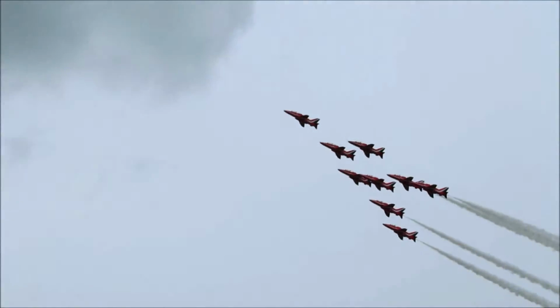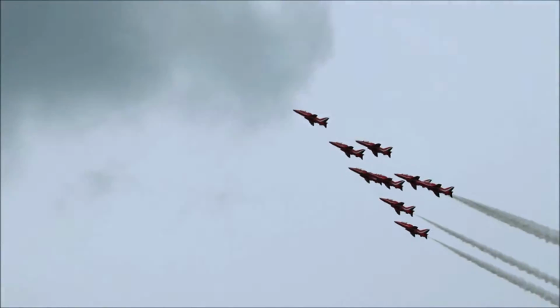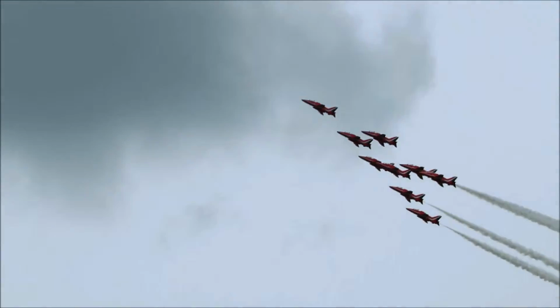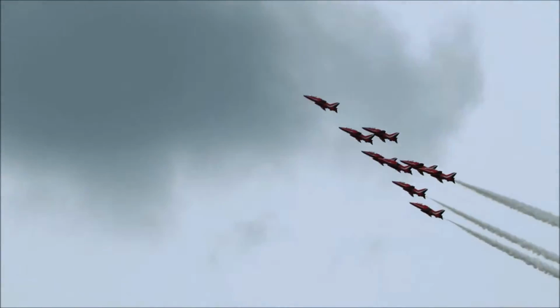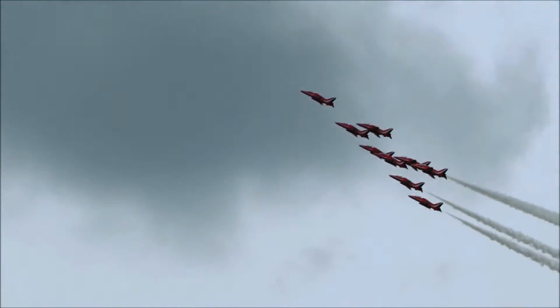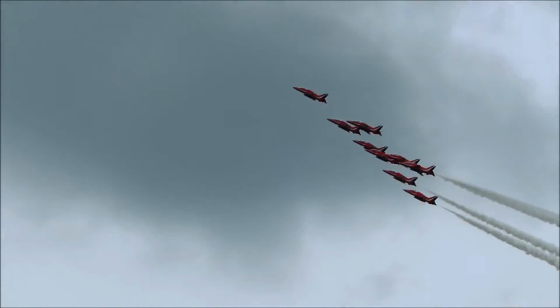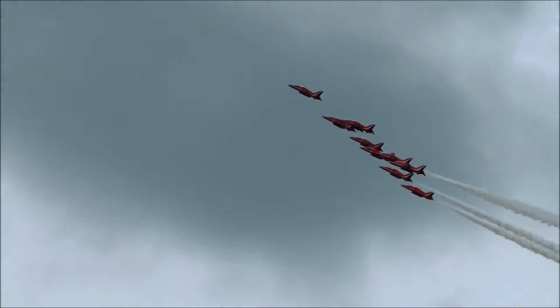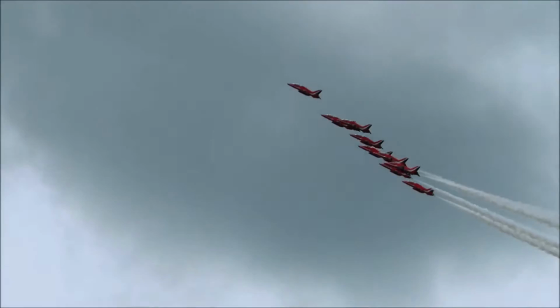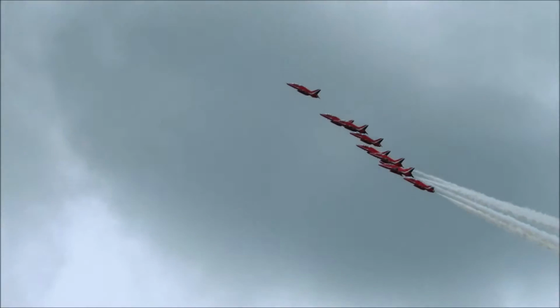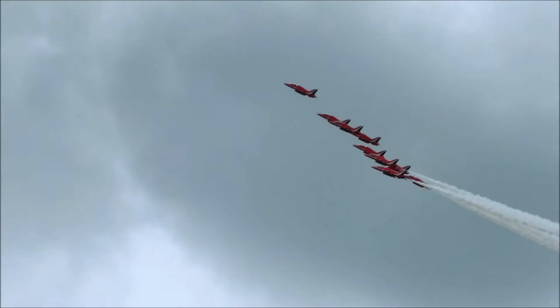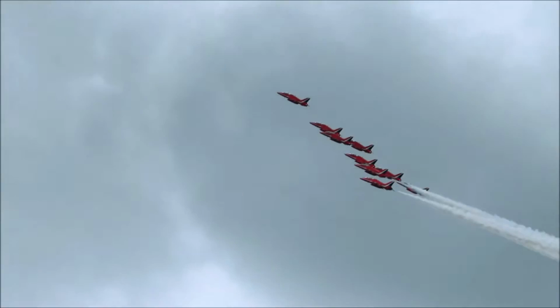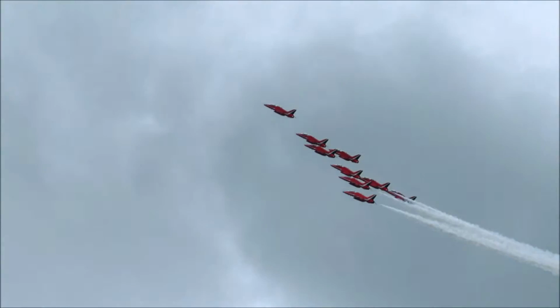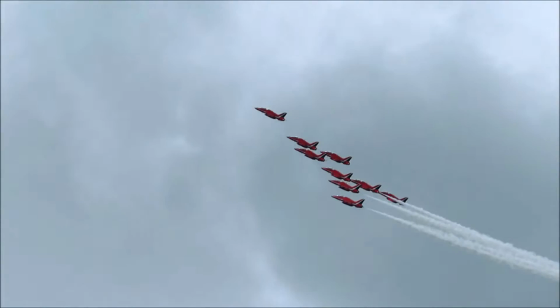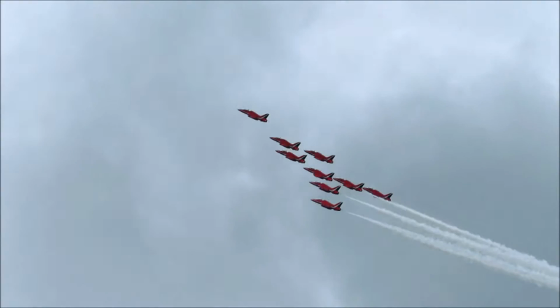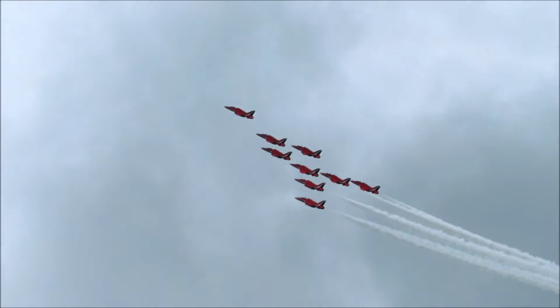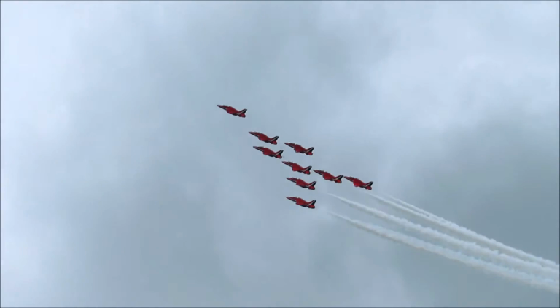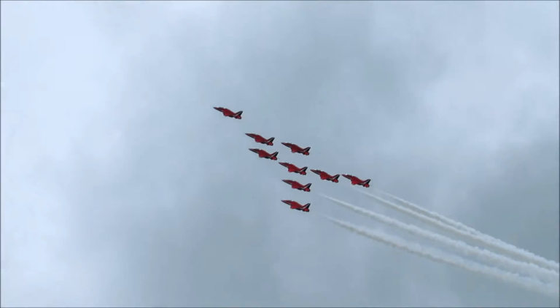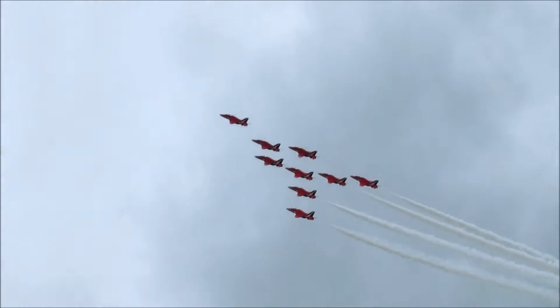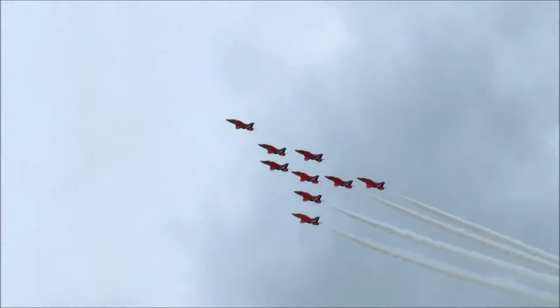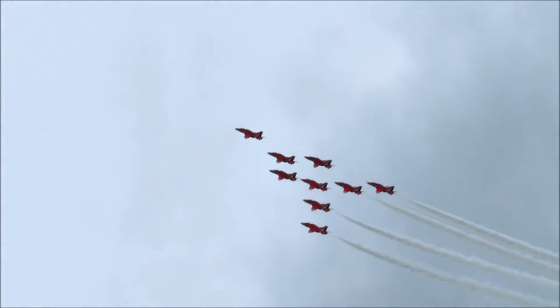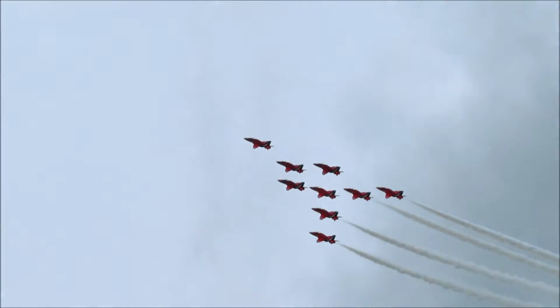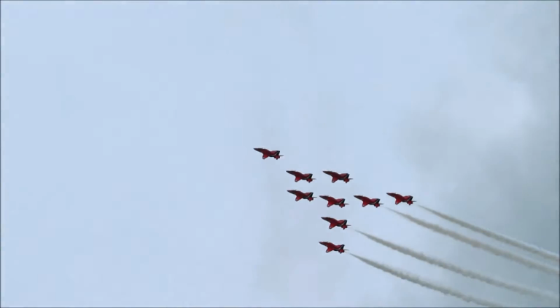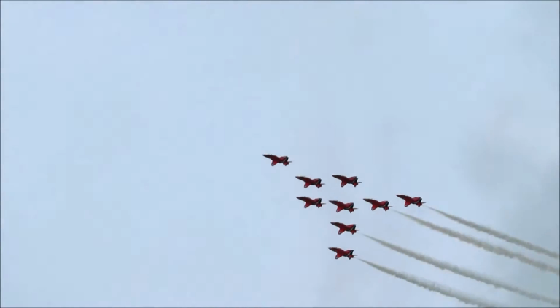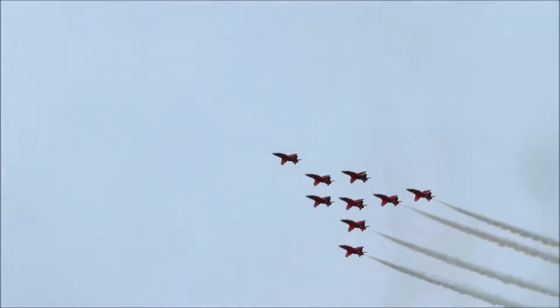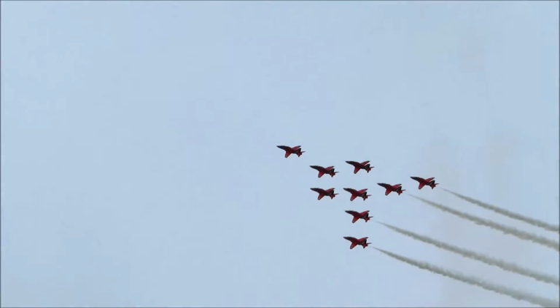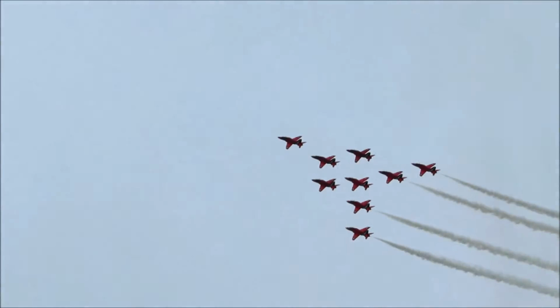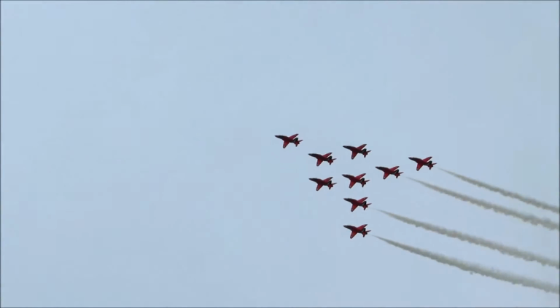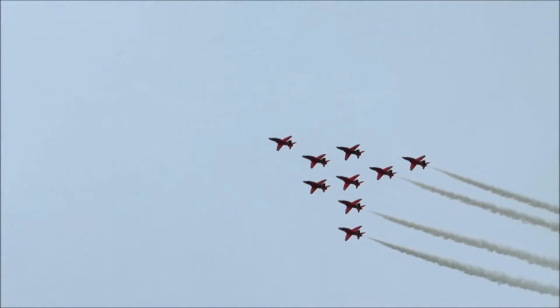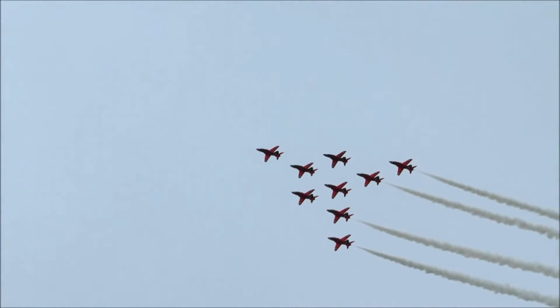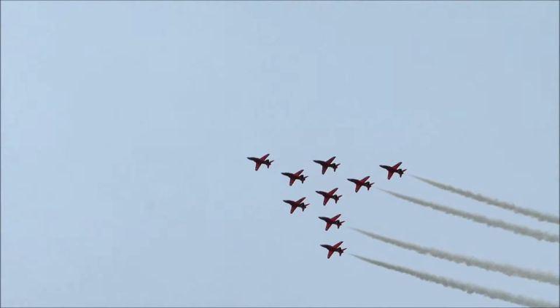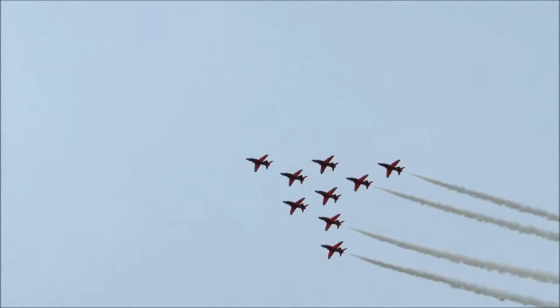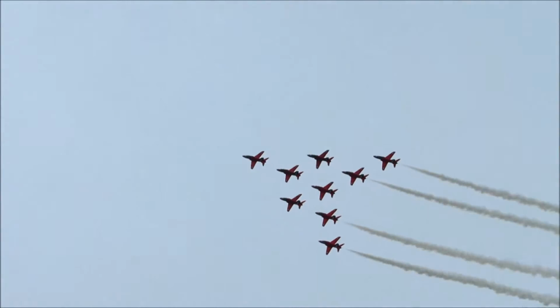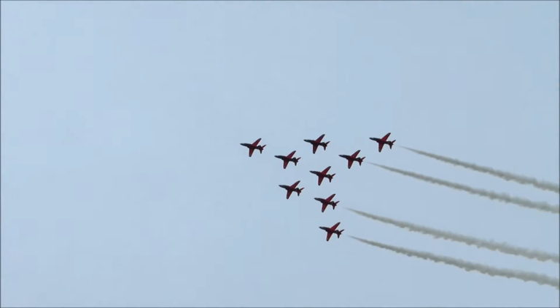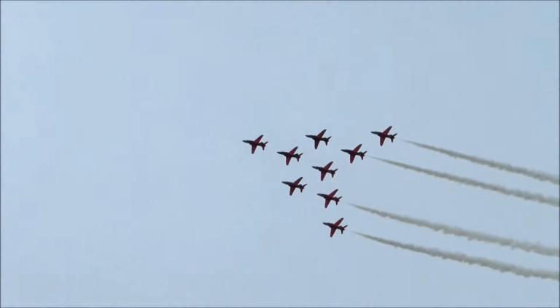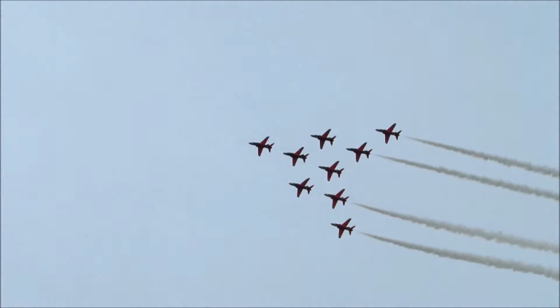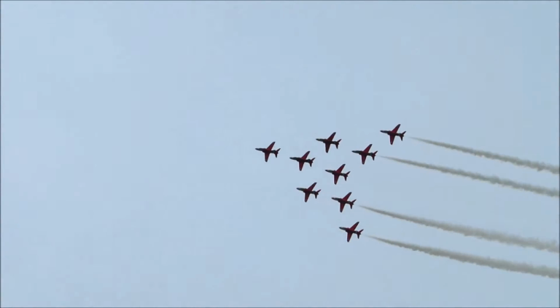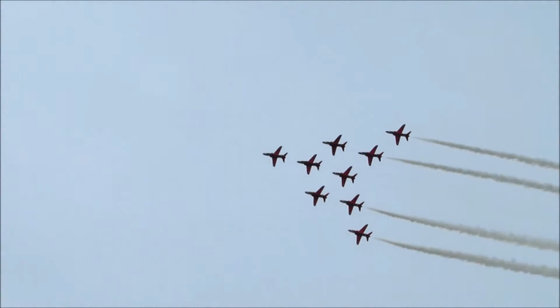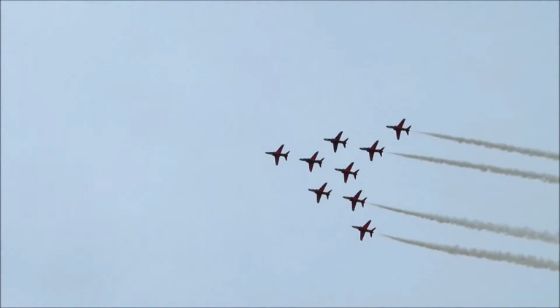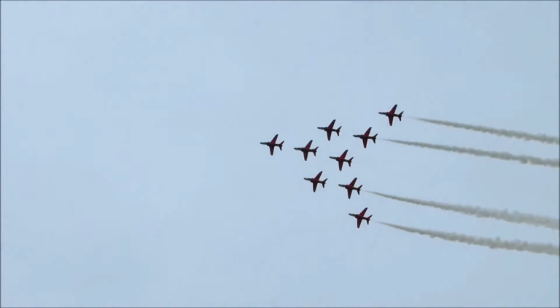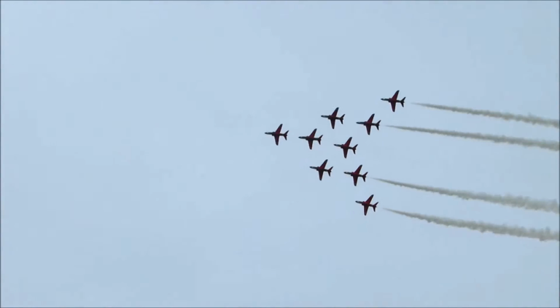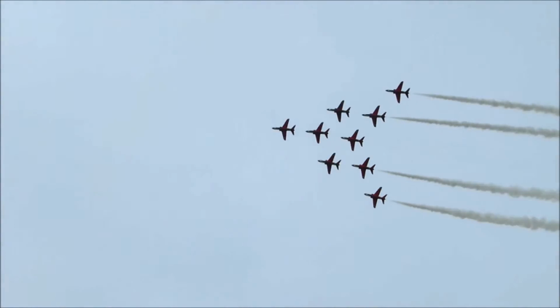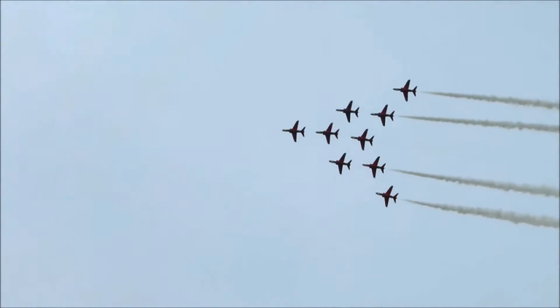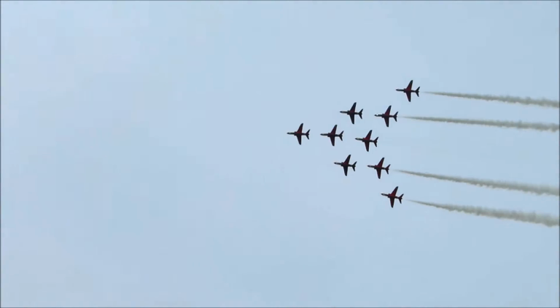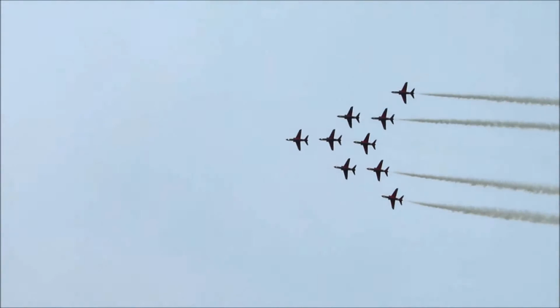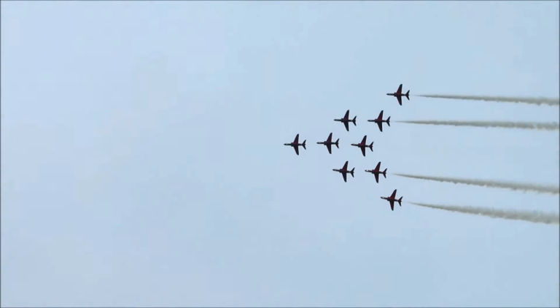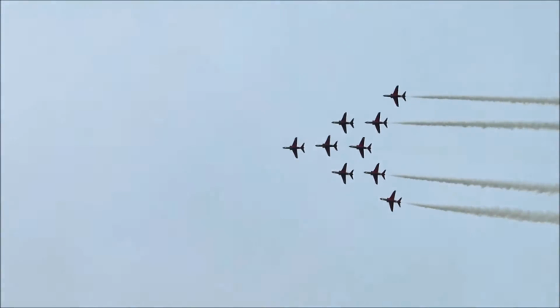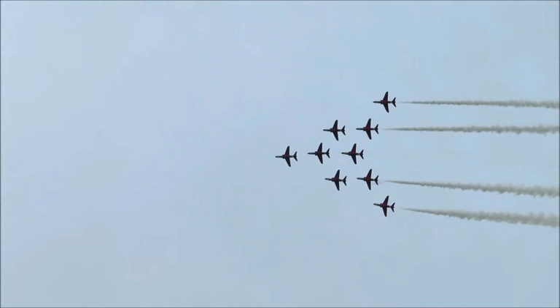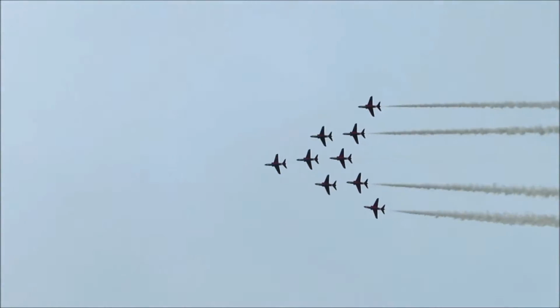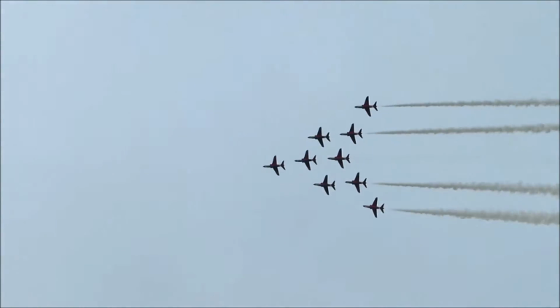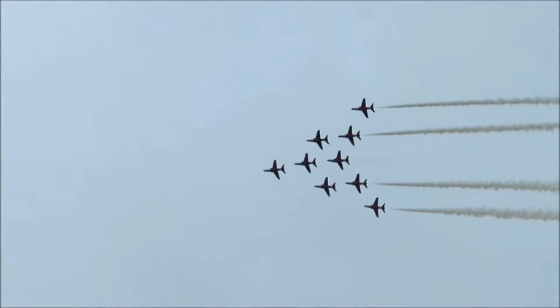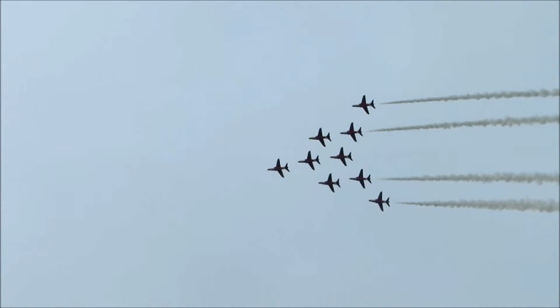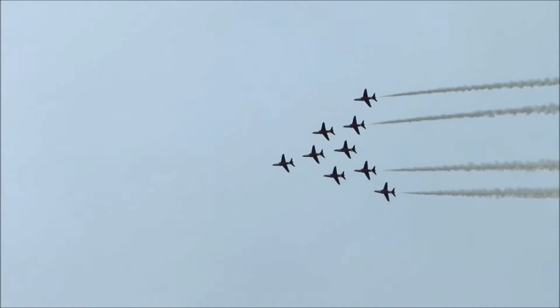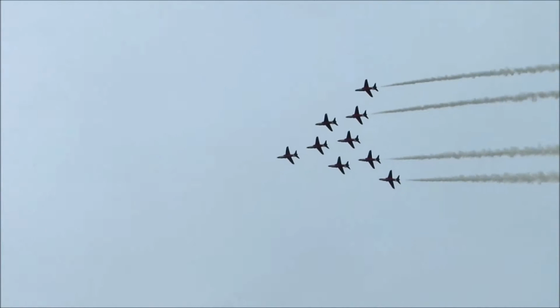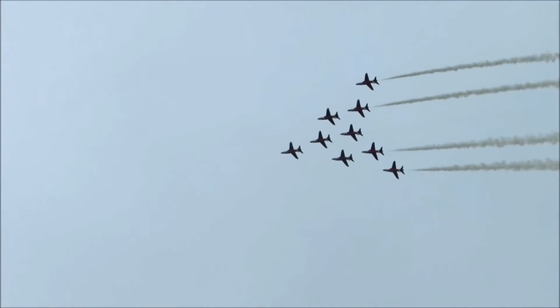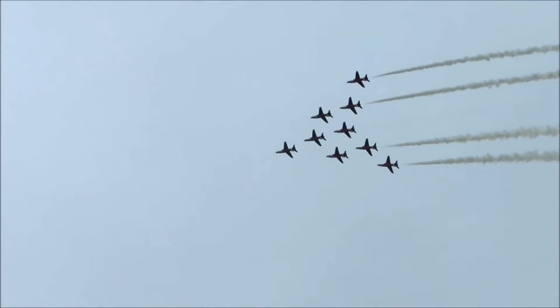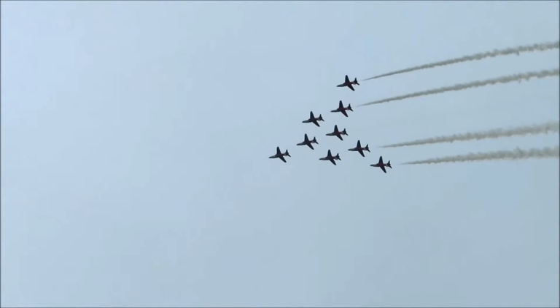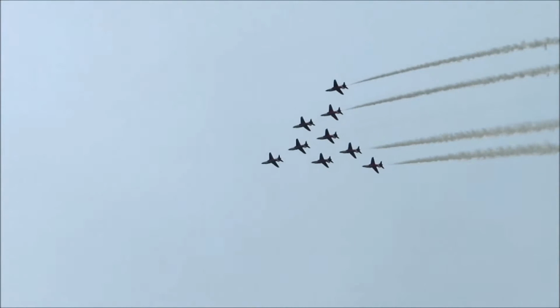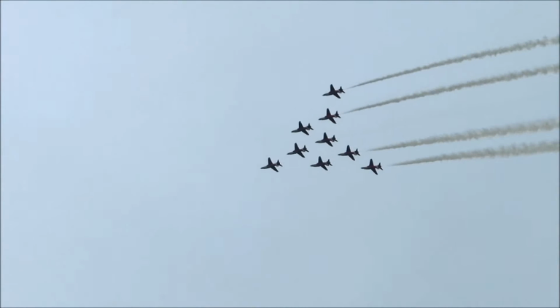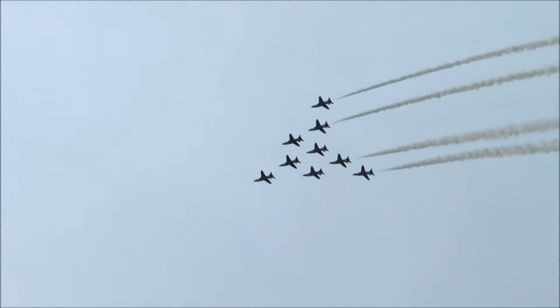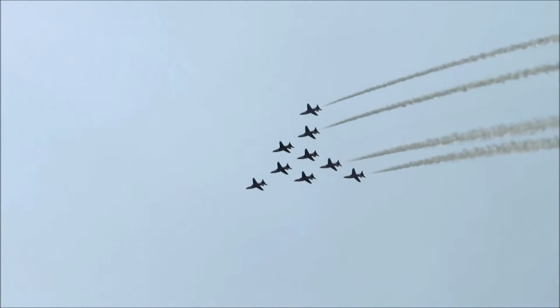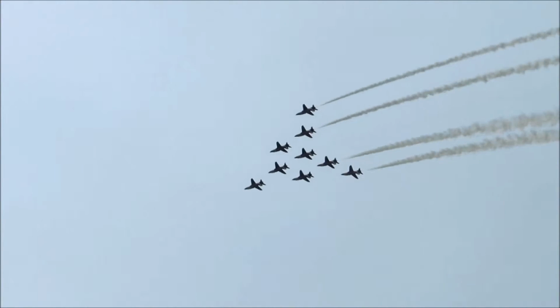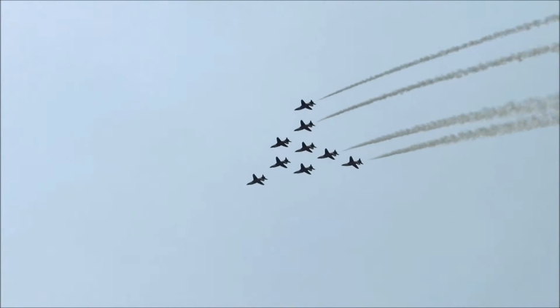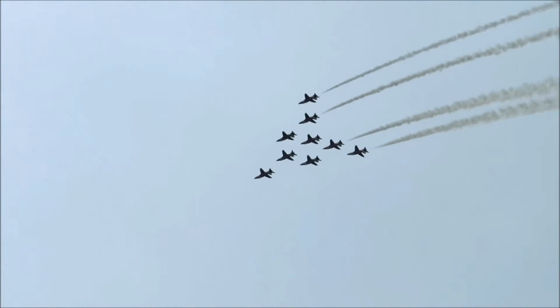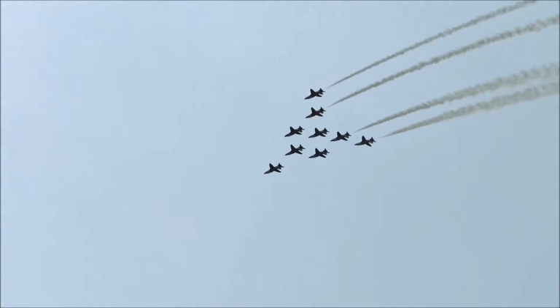And as they go upside down, boys and girls, this is where they can see you waving — arms up in the air, waving to the pilots as they wave back to you.